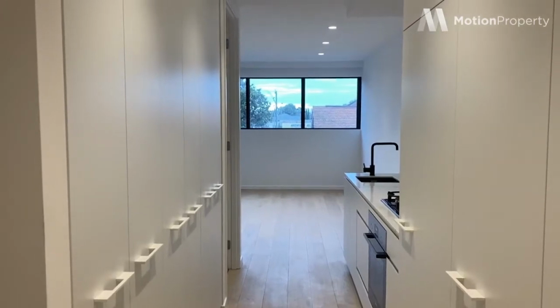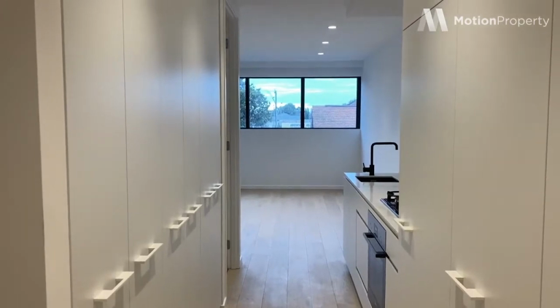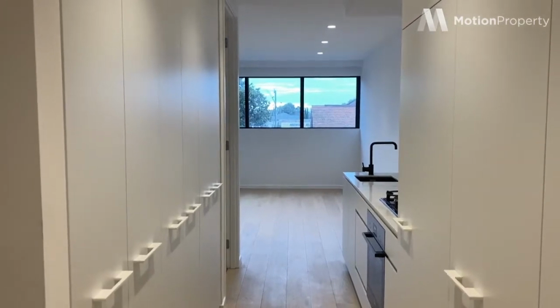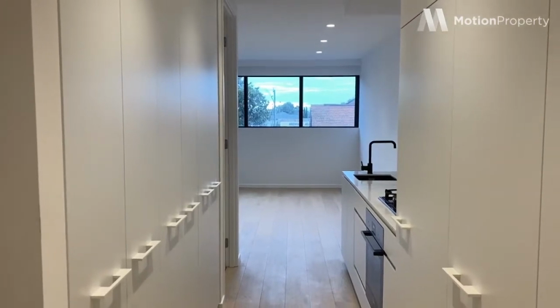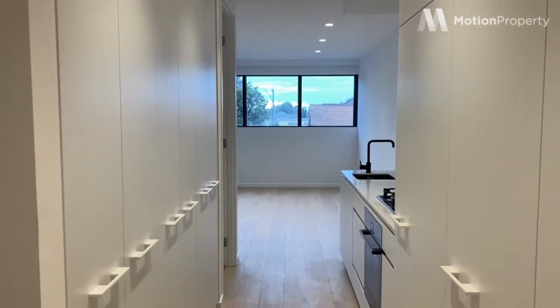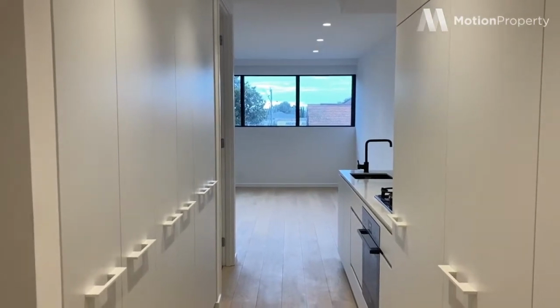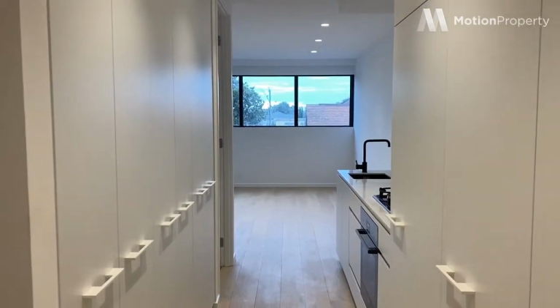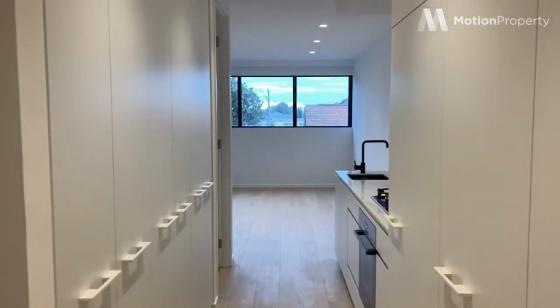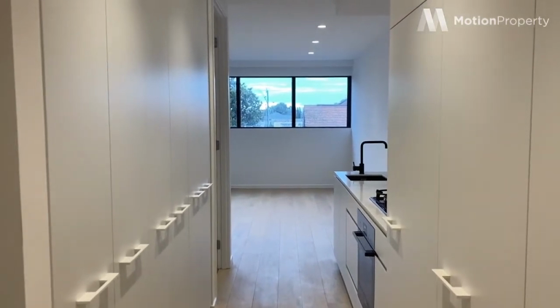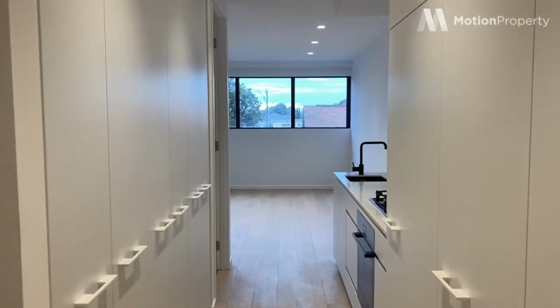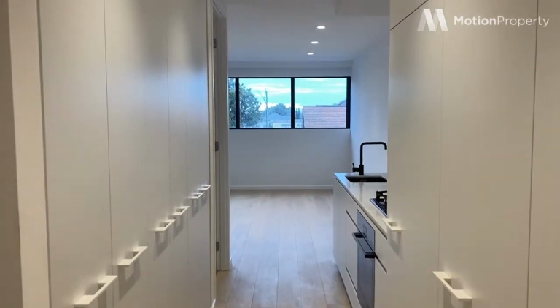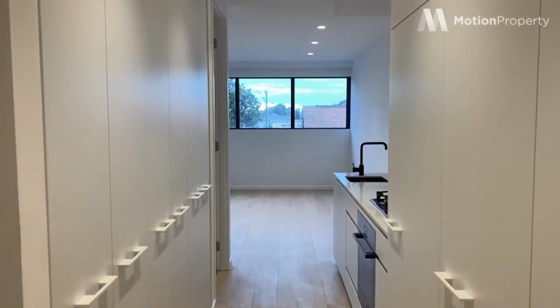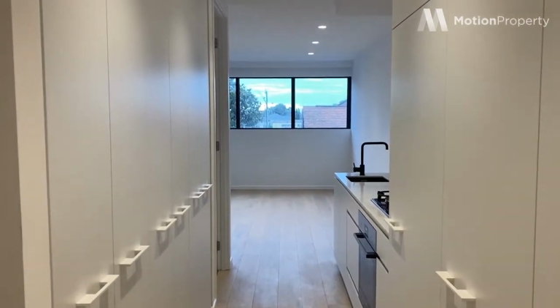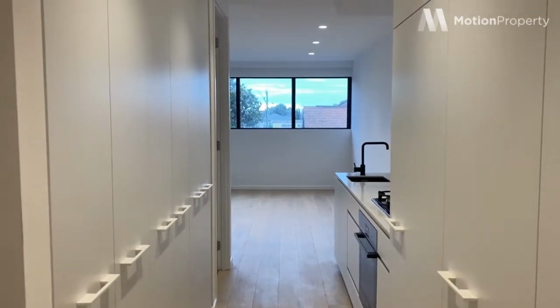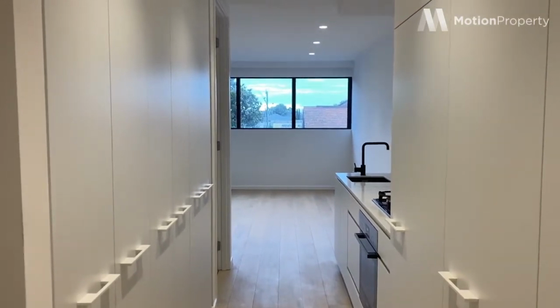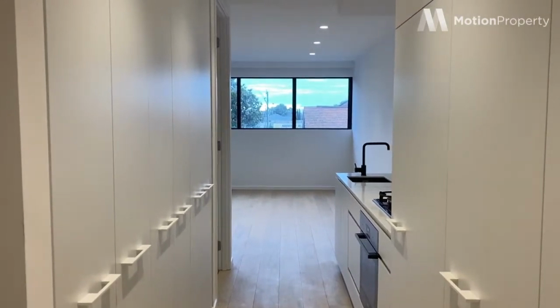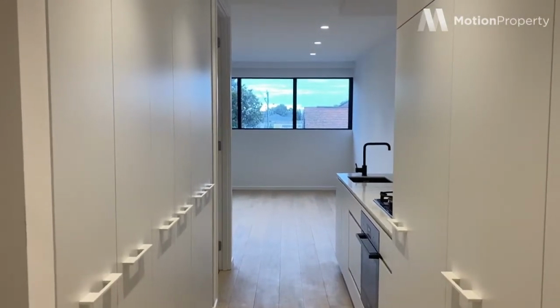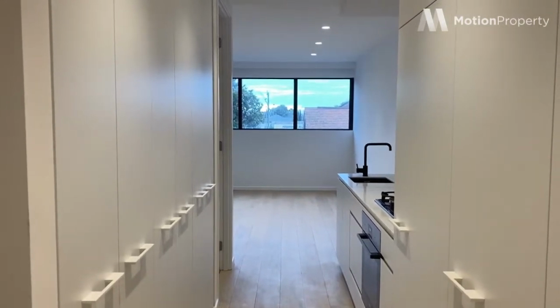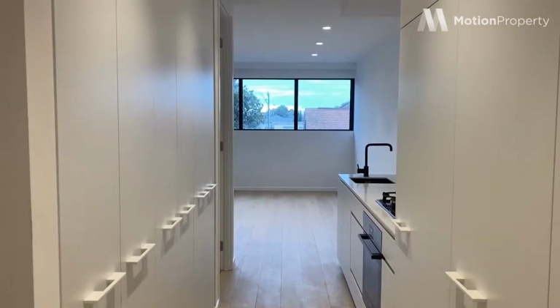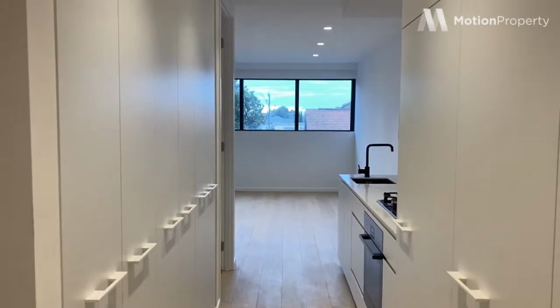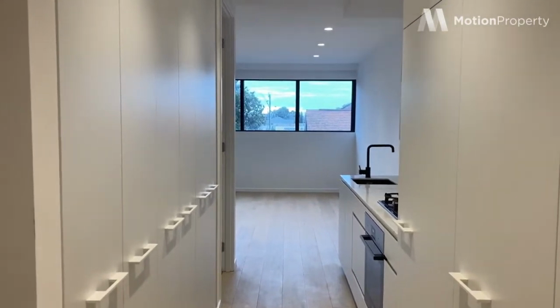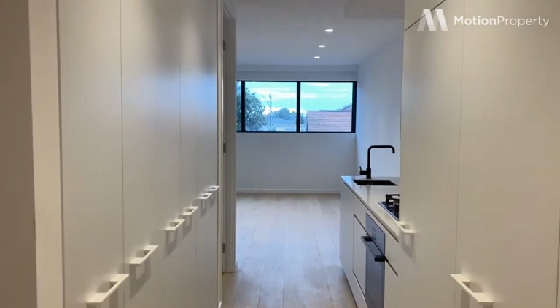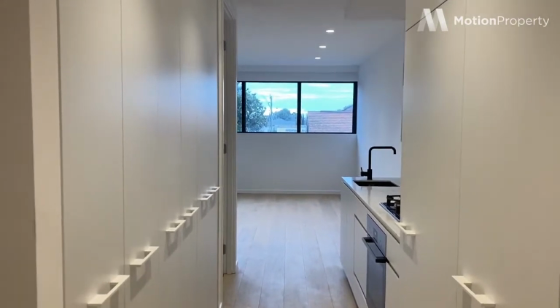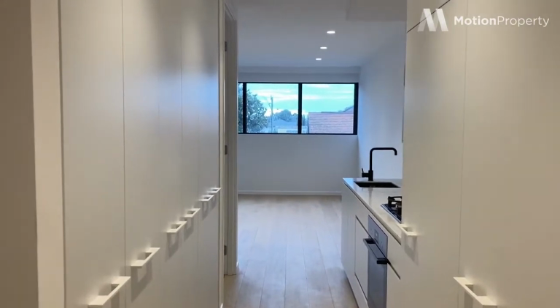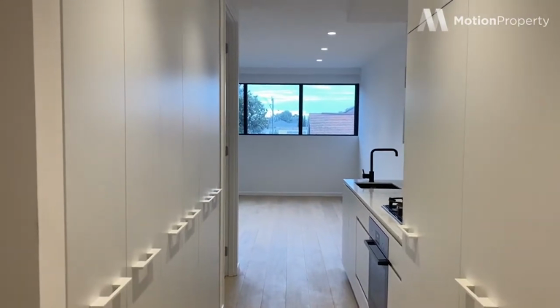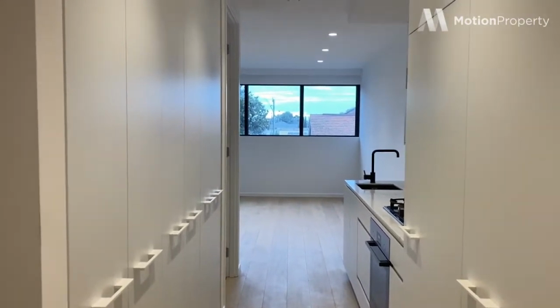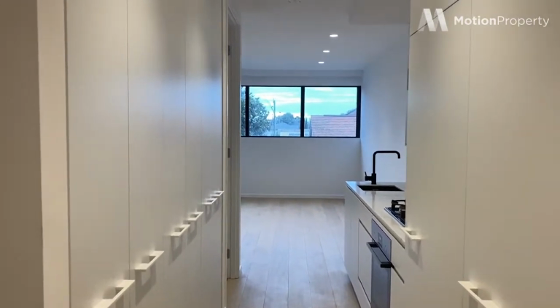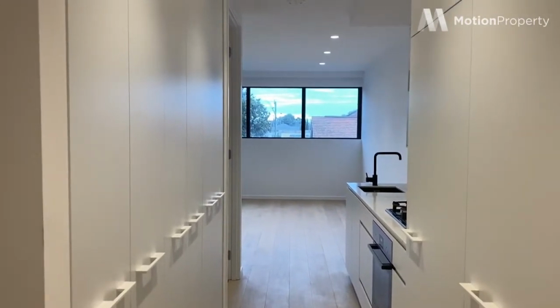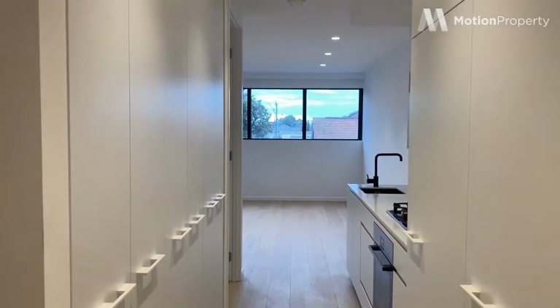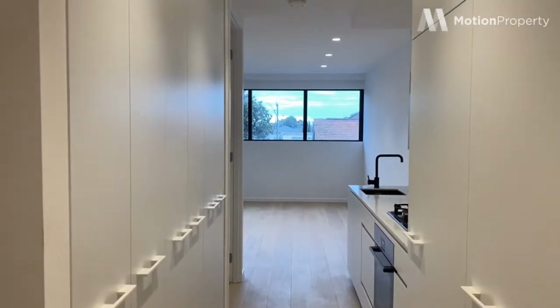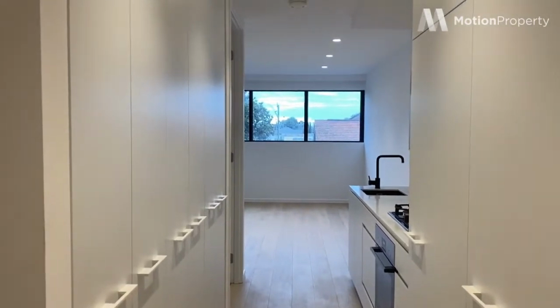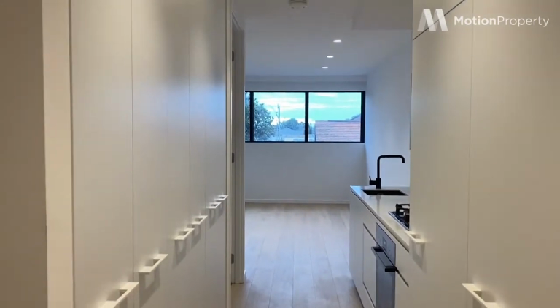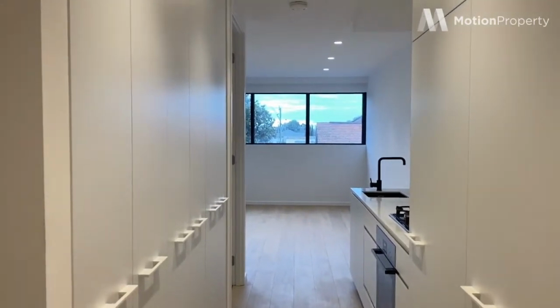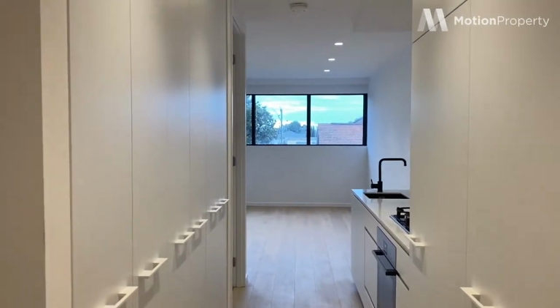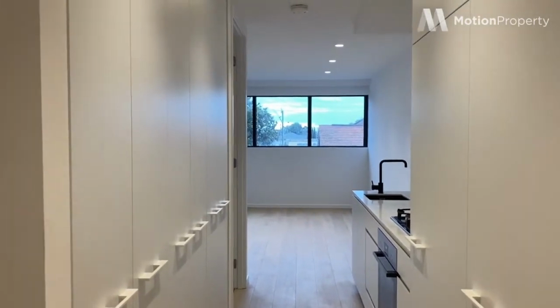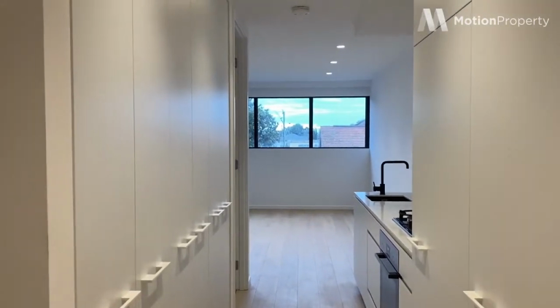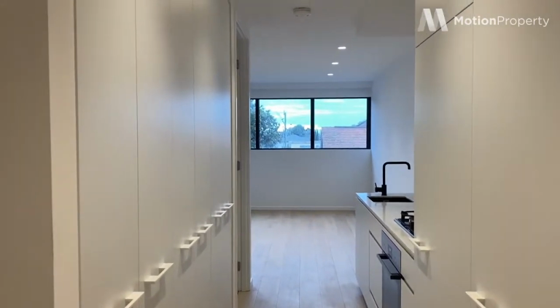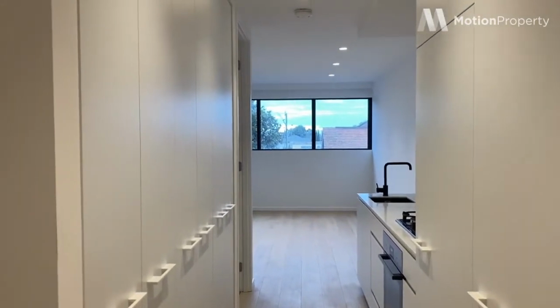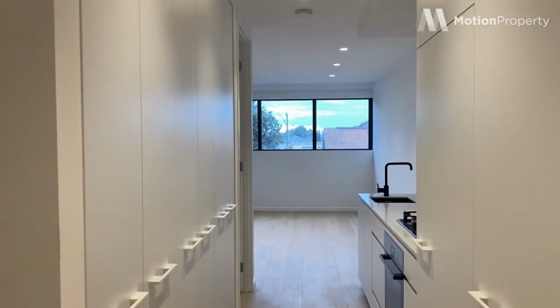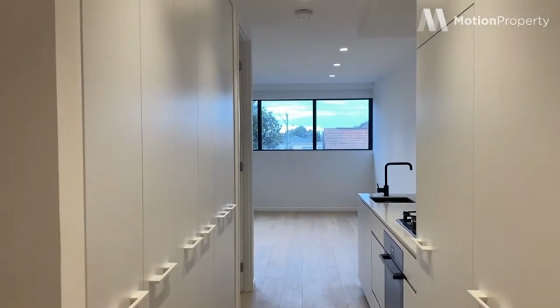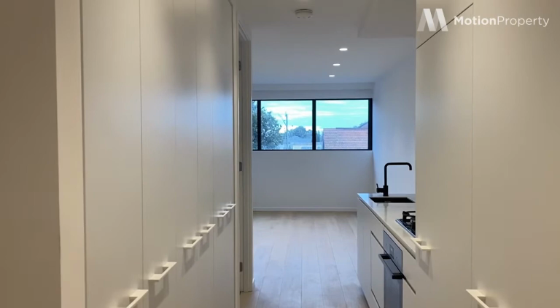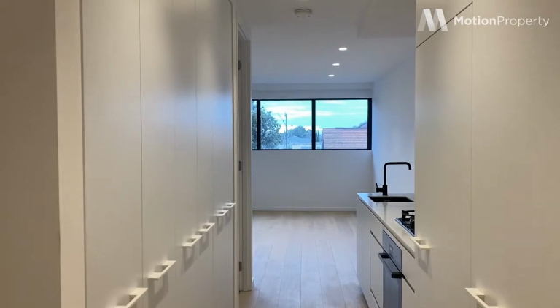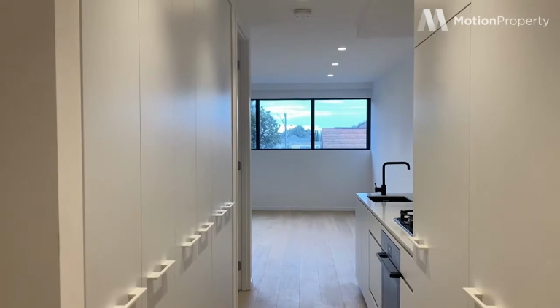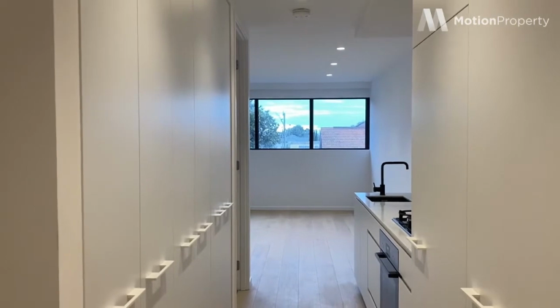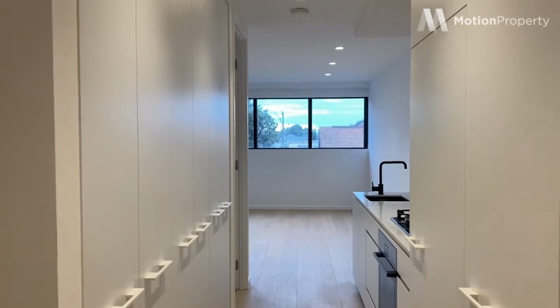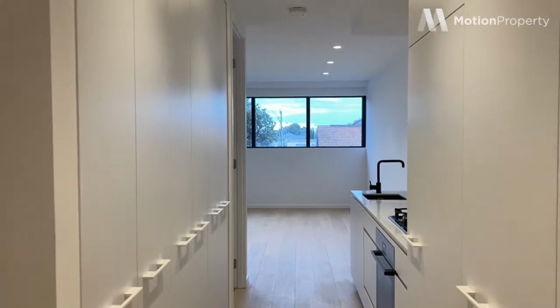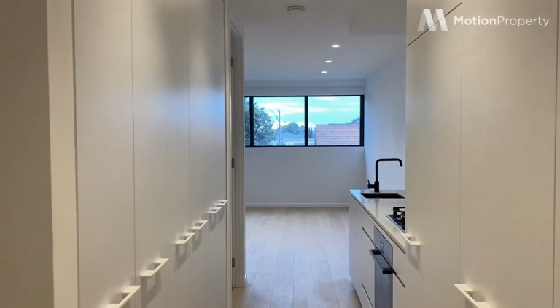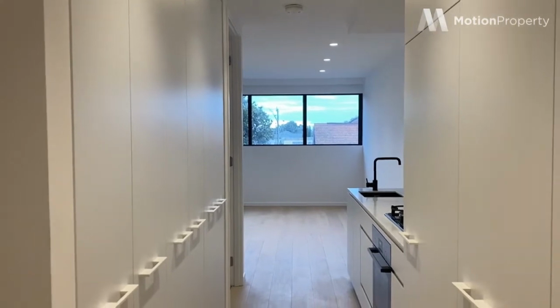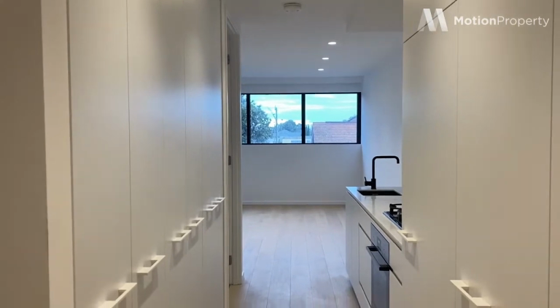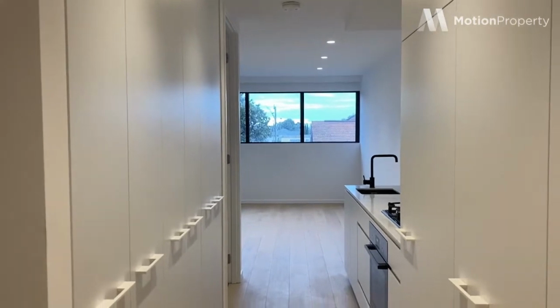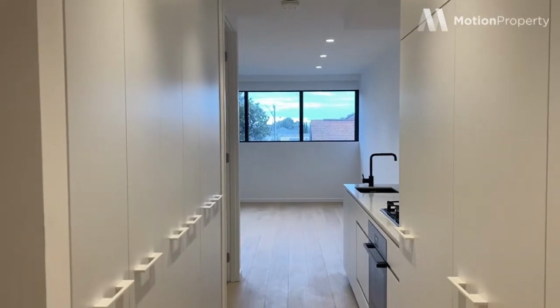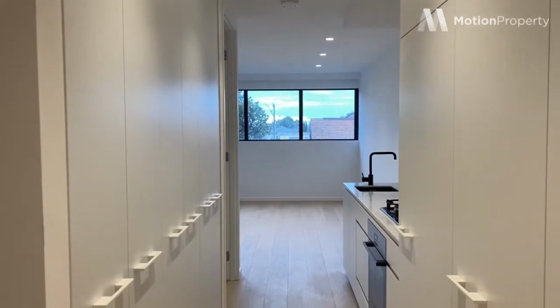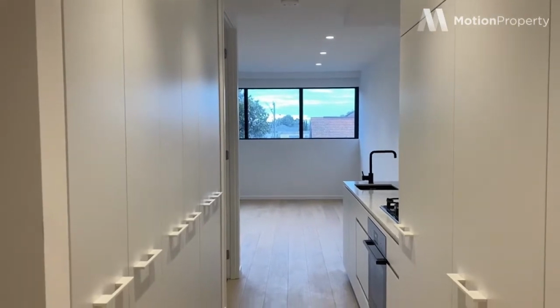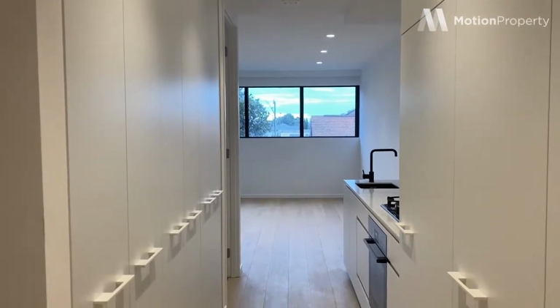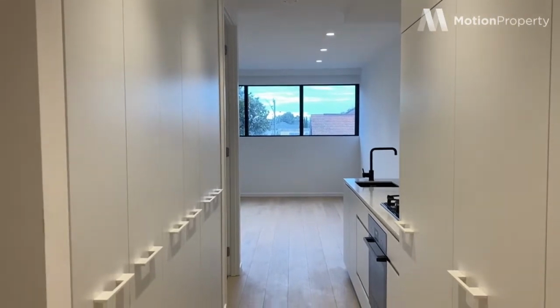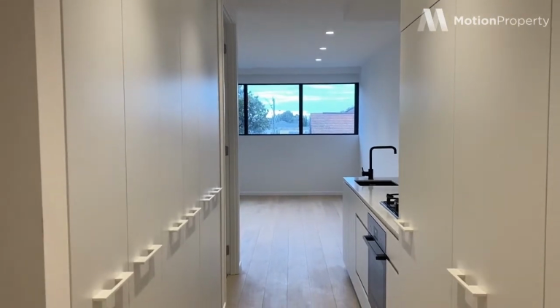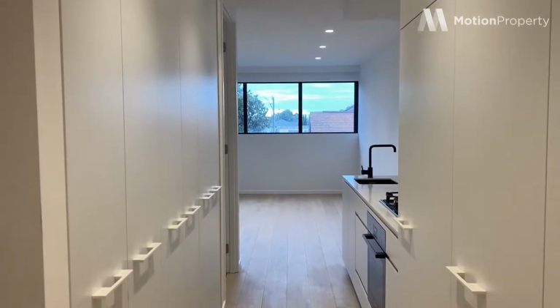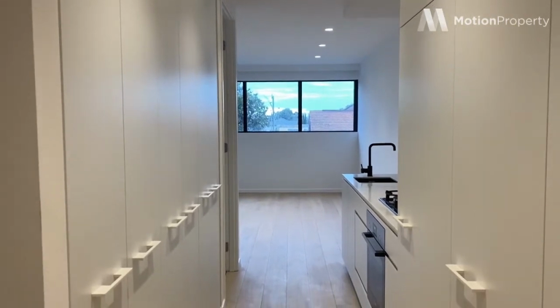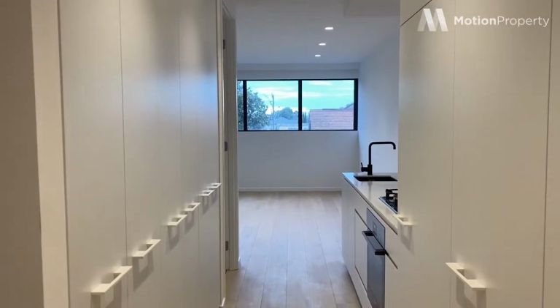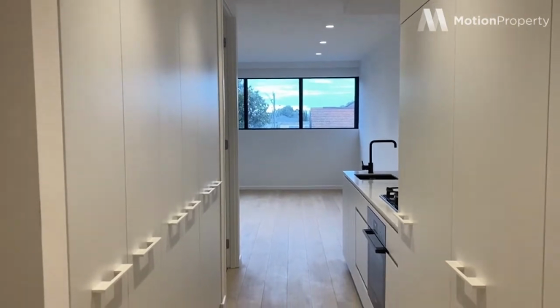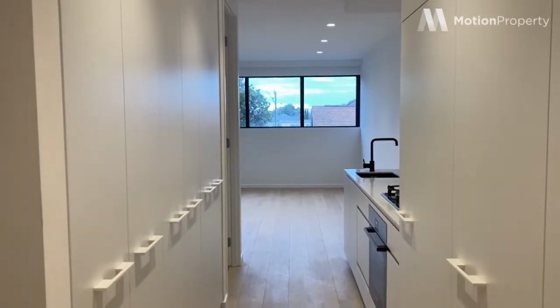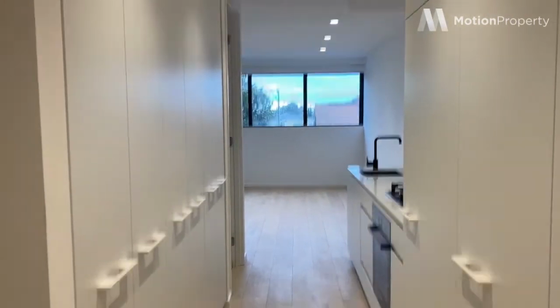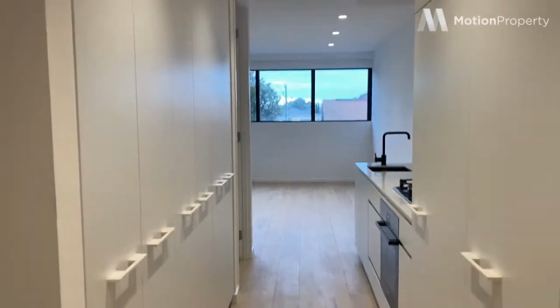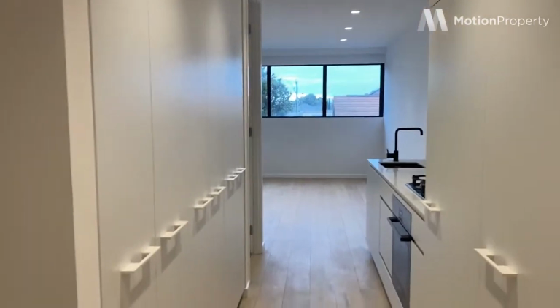Hi everyone, I'm in Apartment 209 at Kobo Quarter. This is a one bed, one bath property and I'll take you through now.